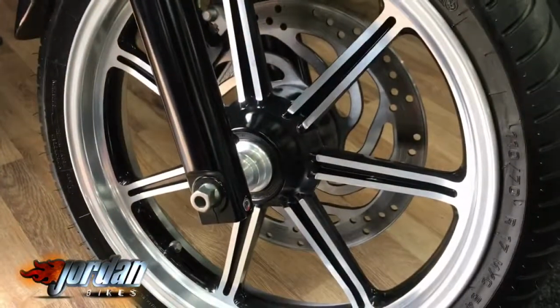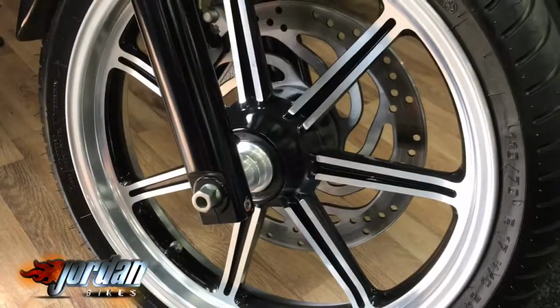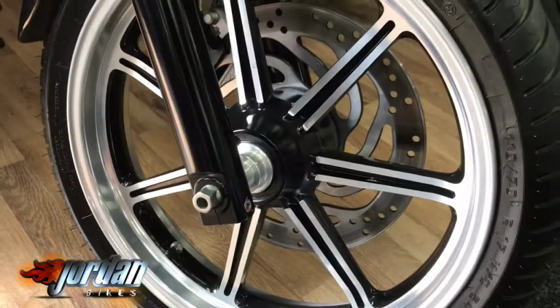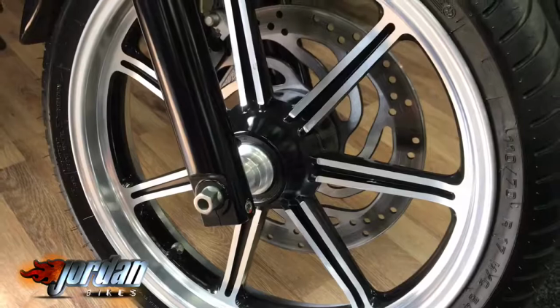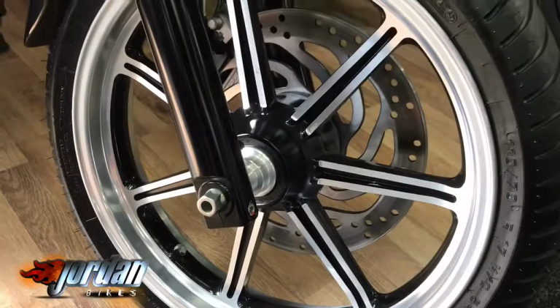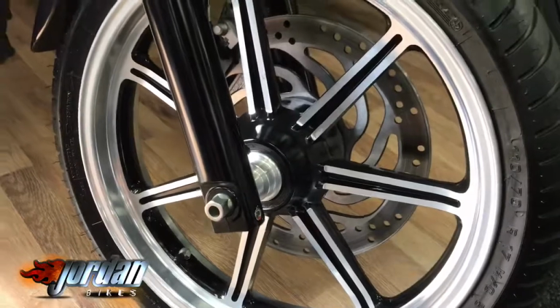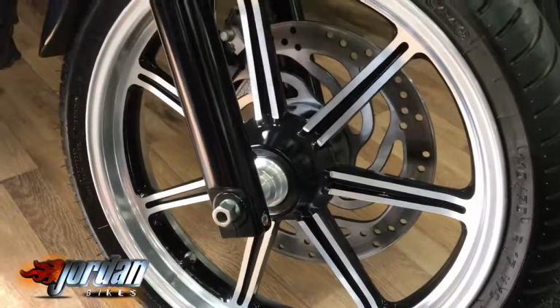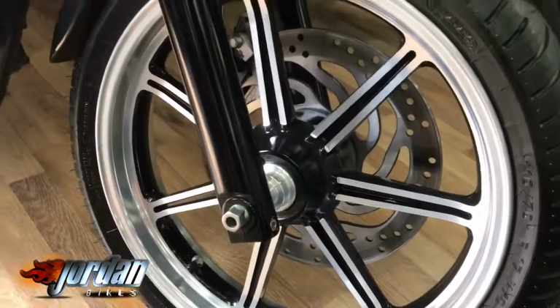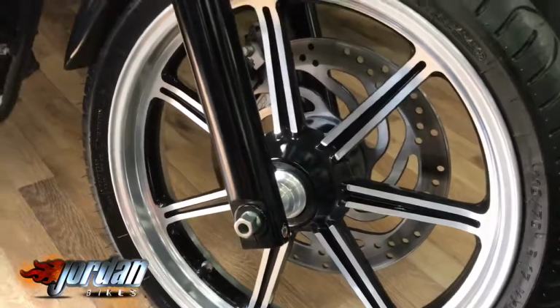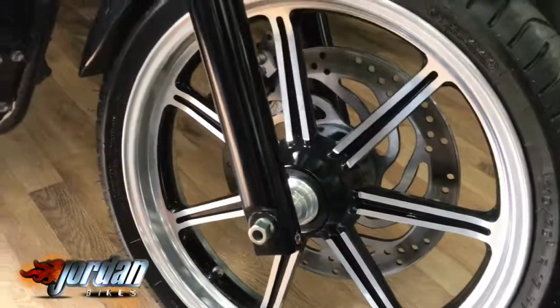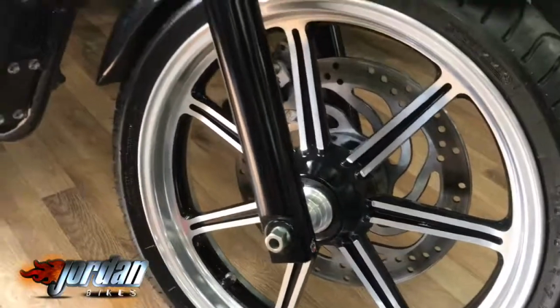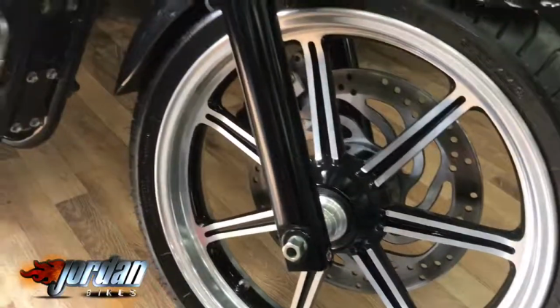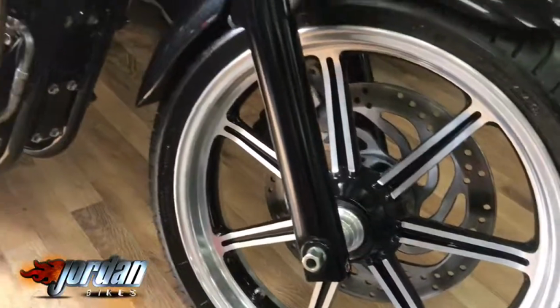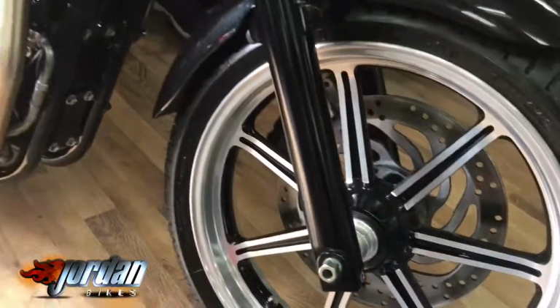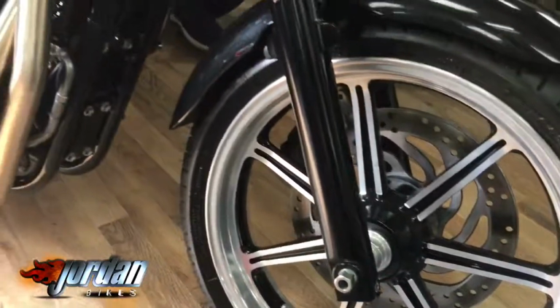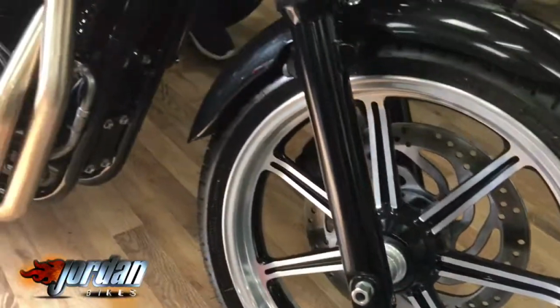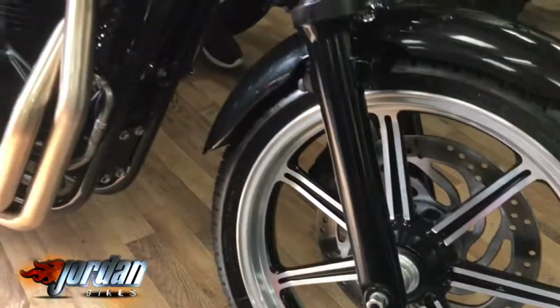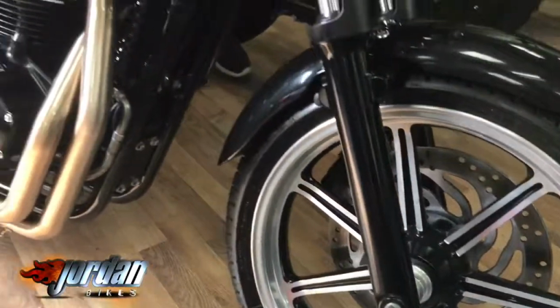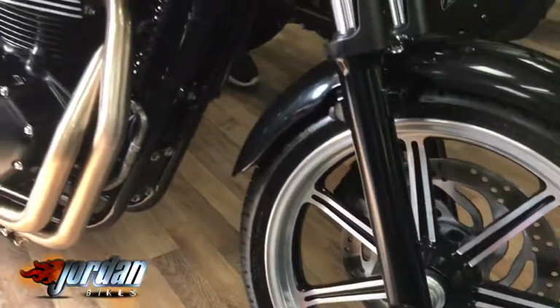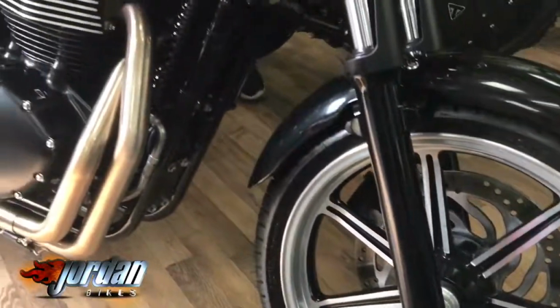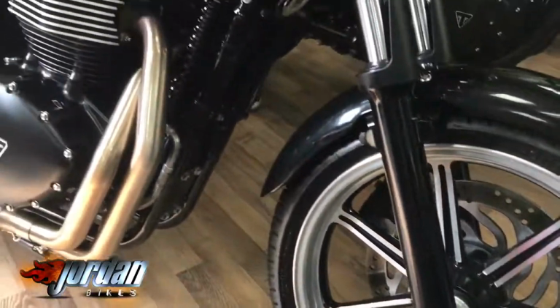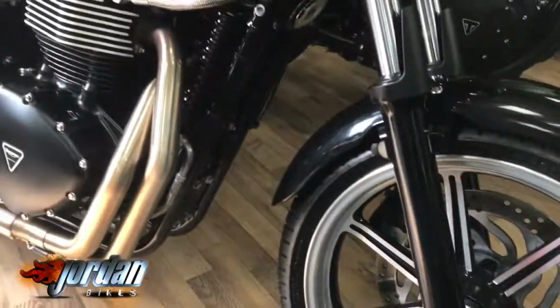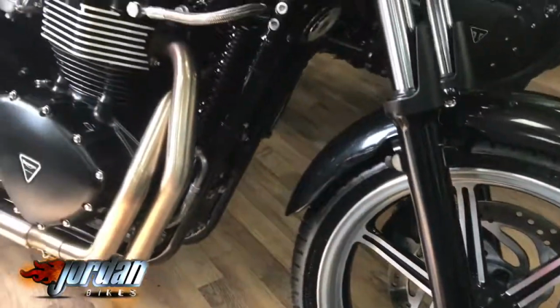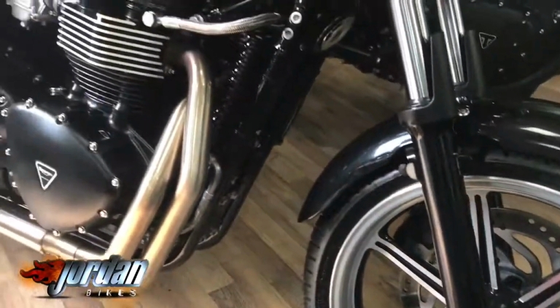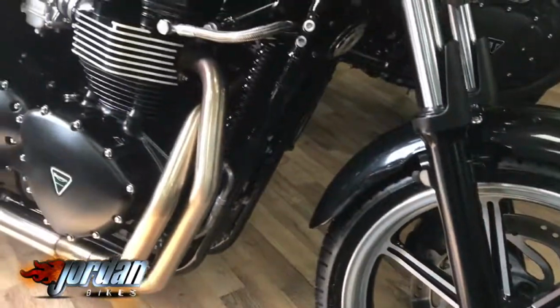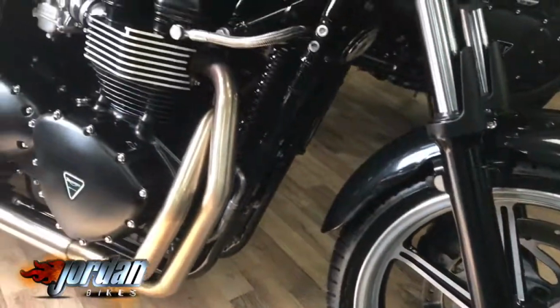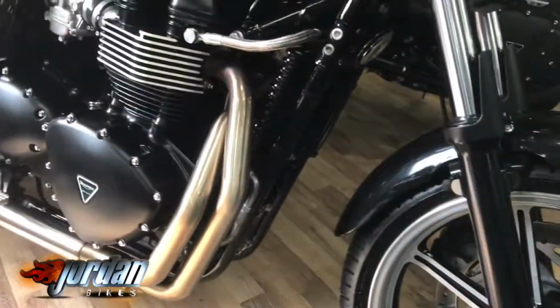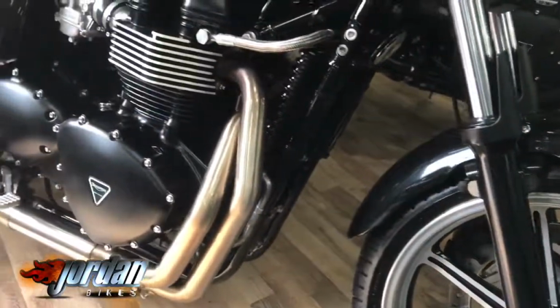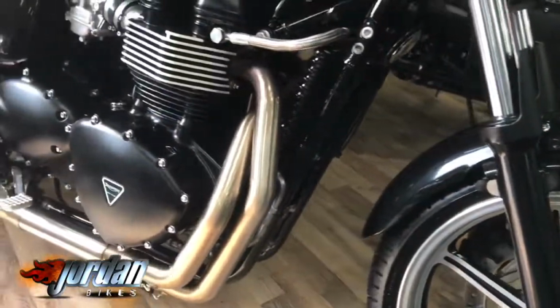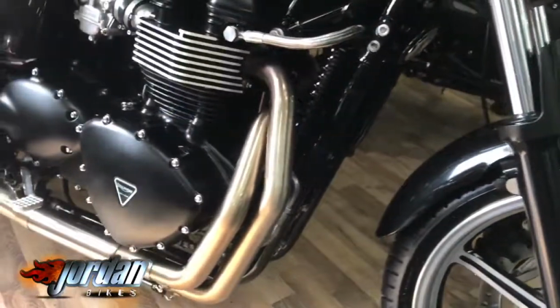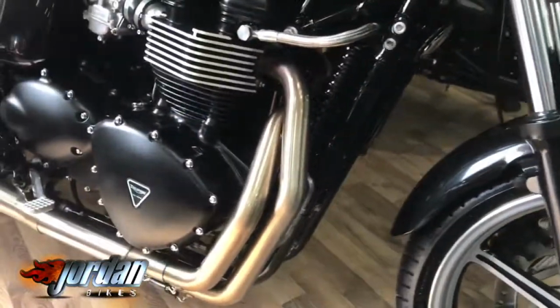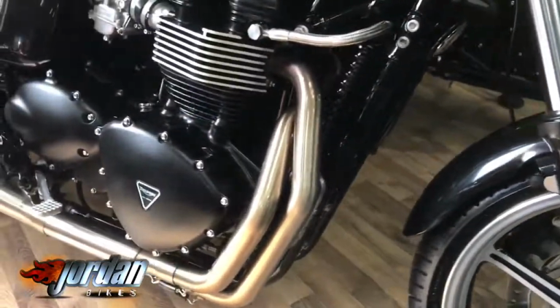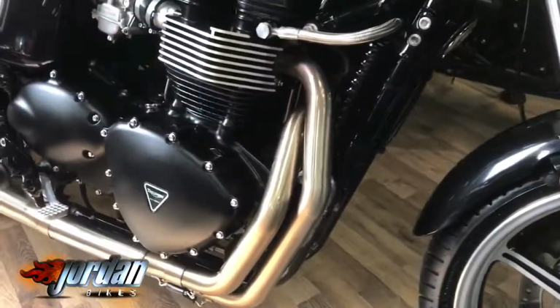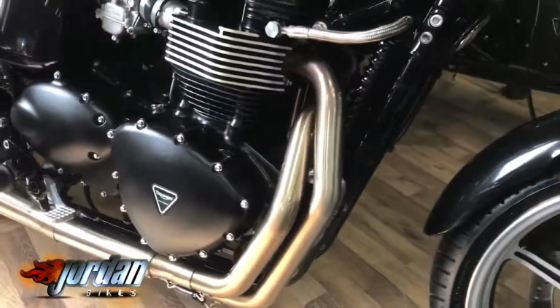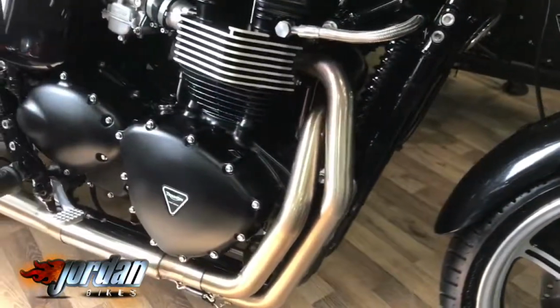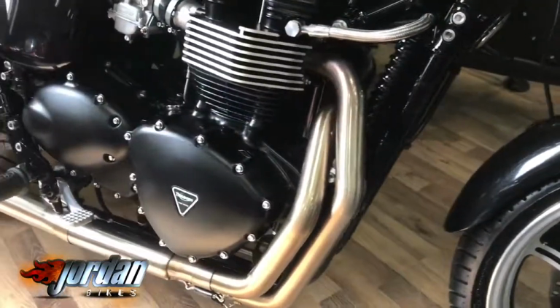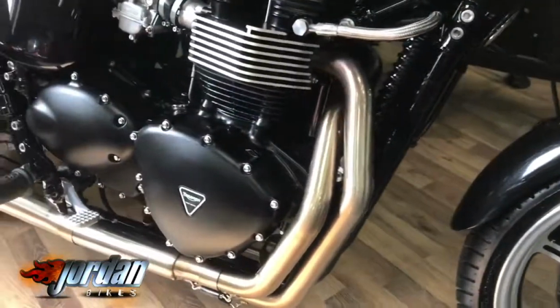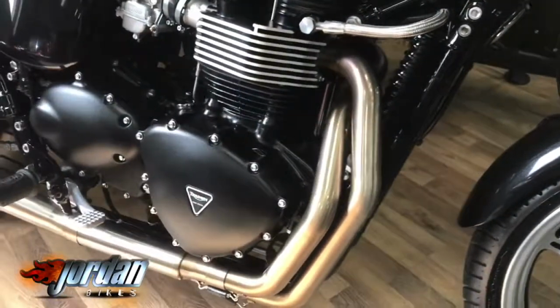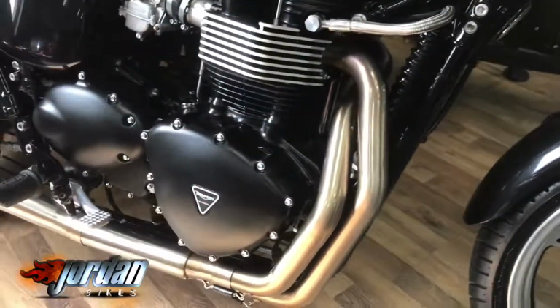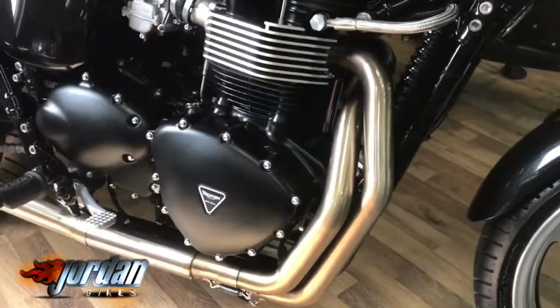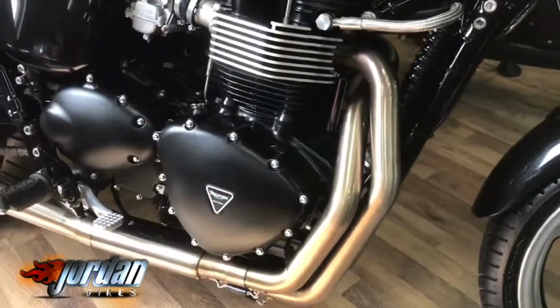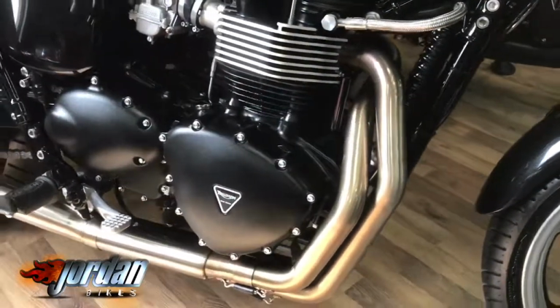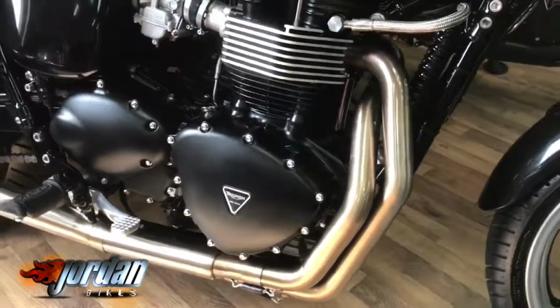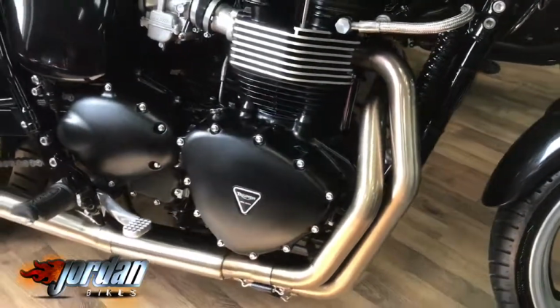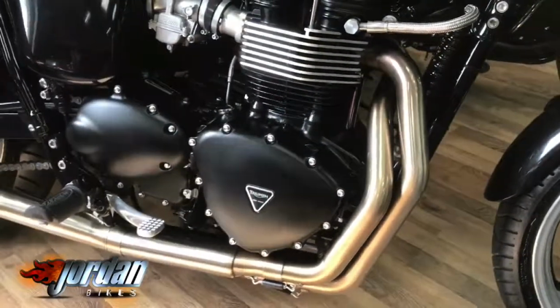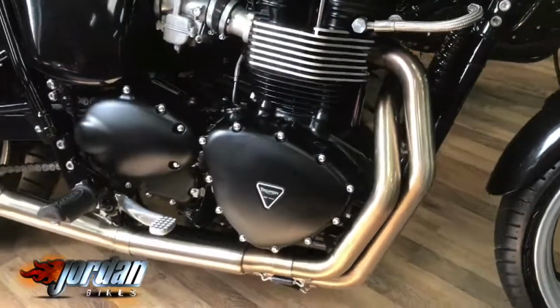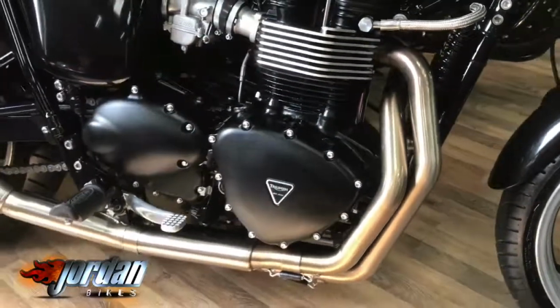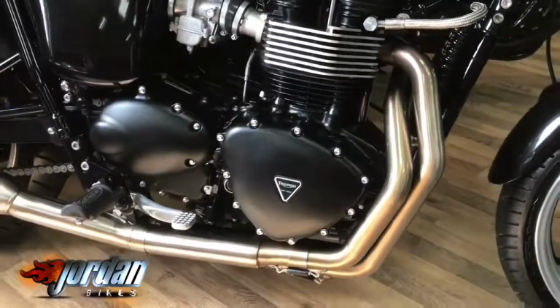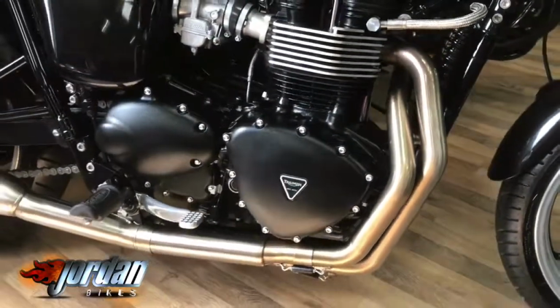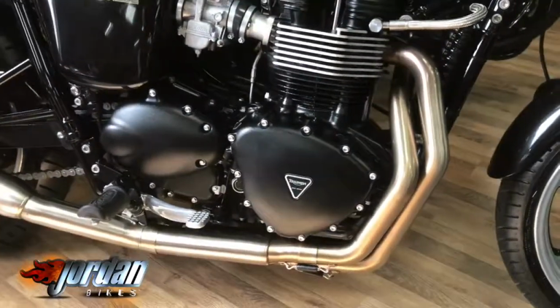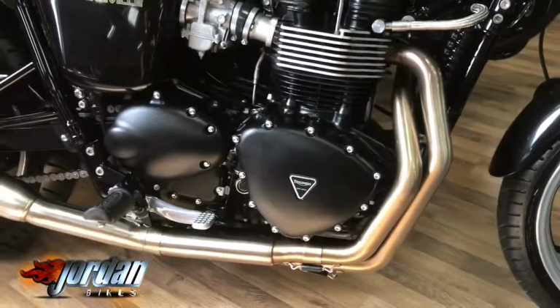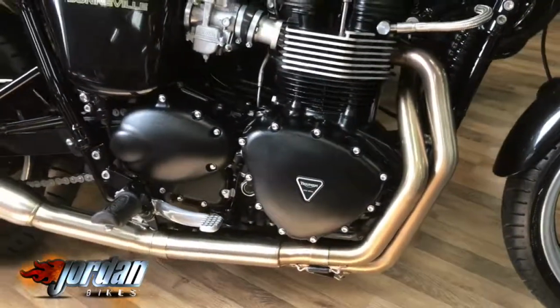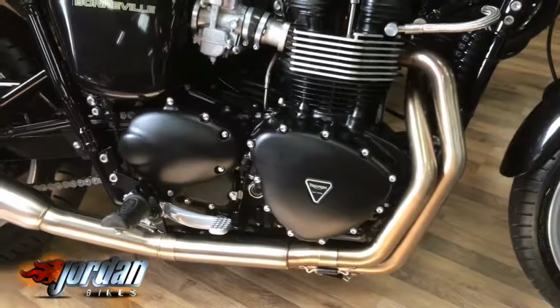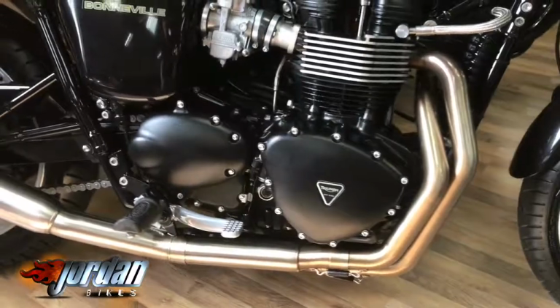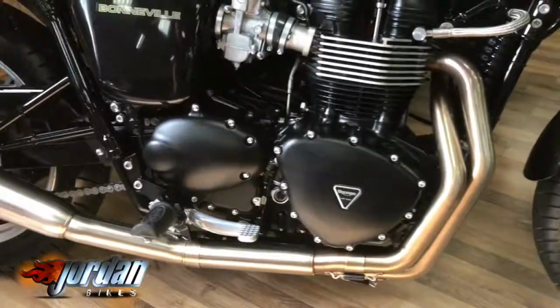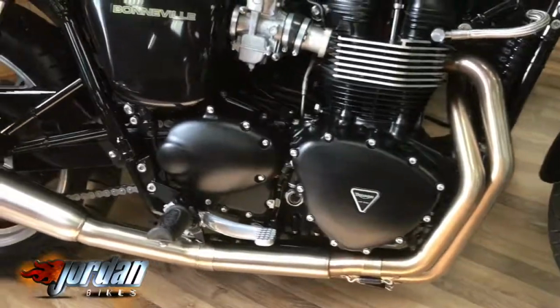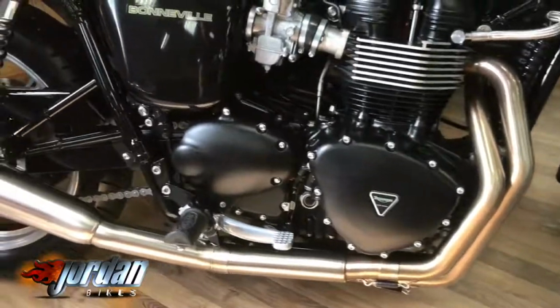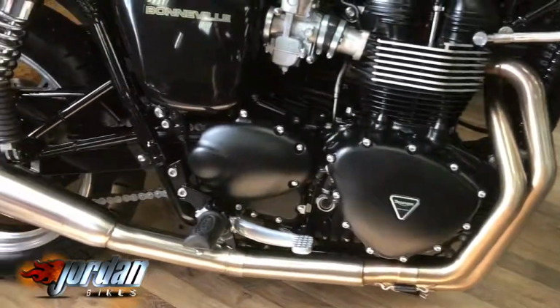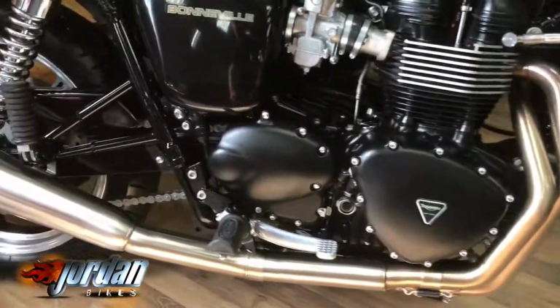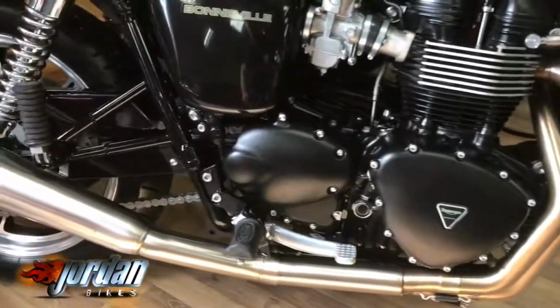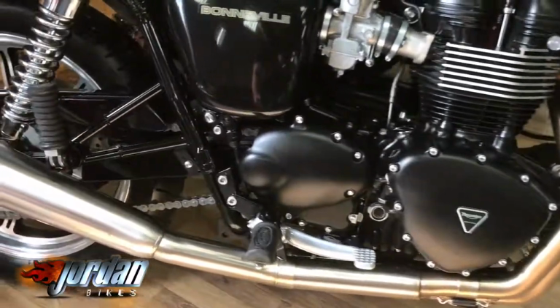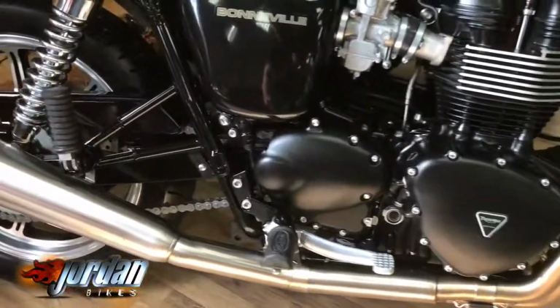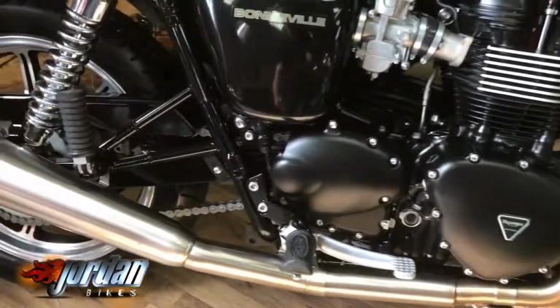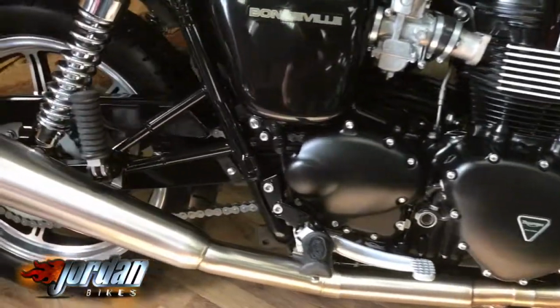So the SE models — you've got the mag wheels as you can see there. It's got the full Arrow system, and that's the best part. It sounds gorgeous; we'll get to that in a minute.